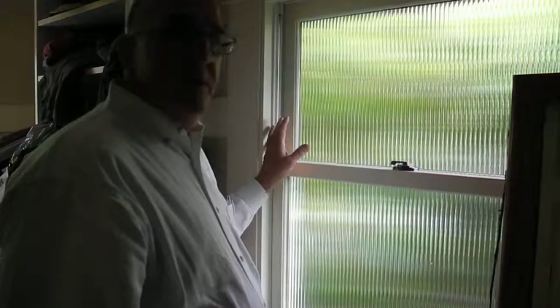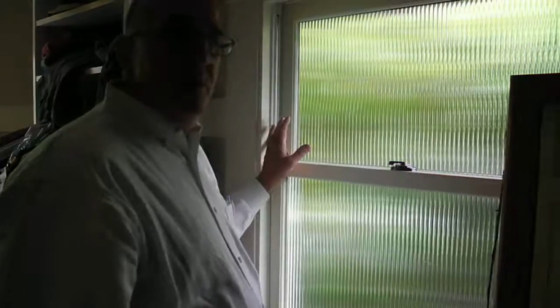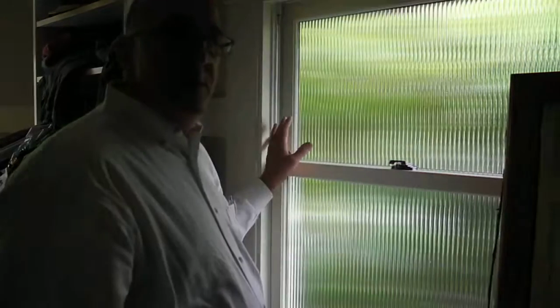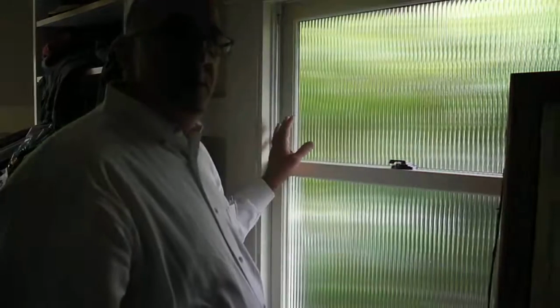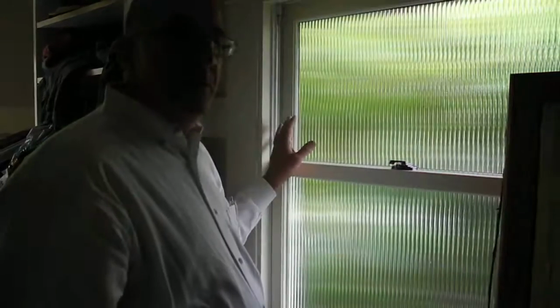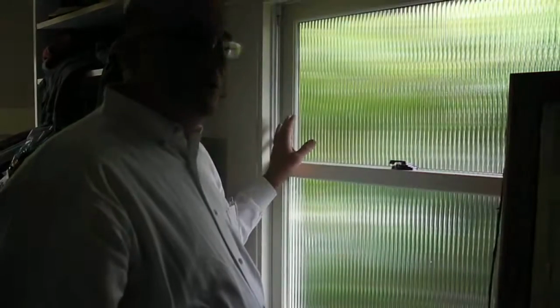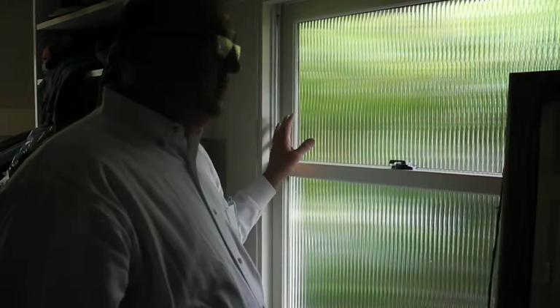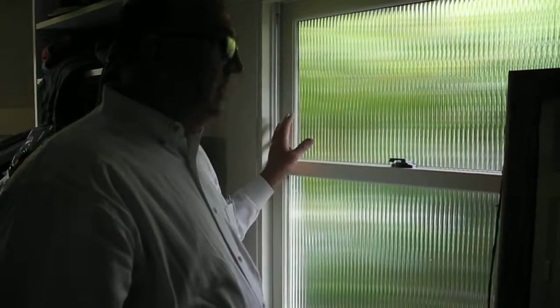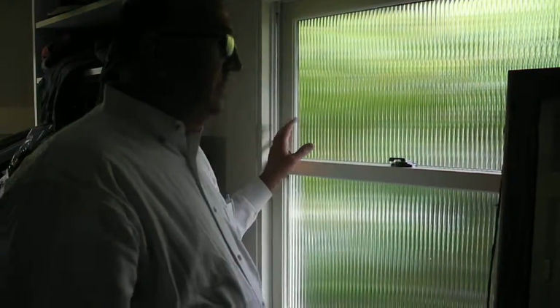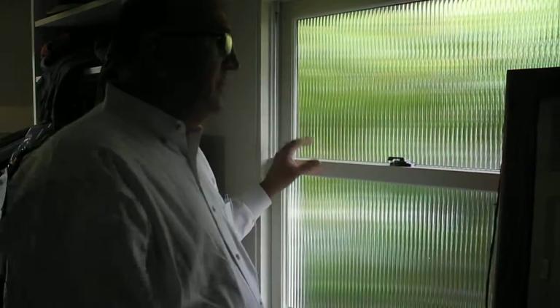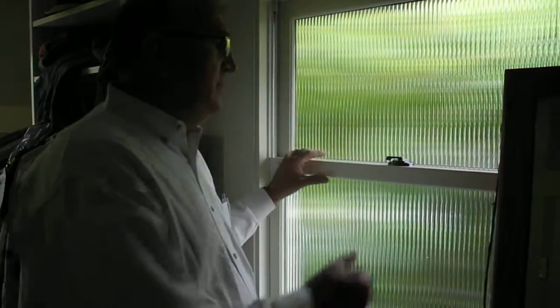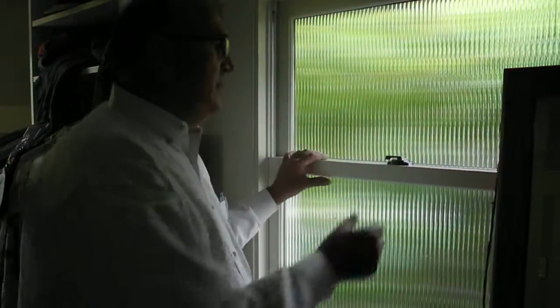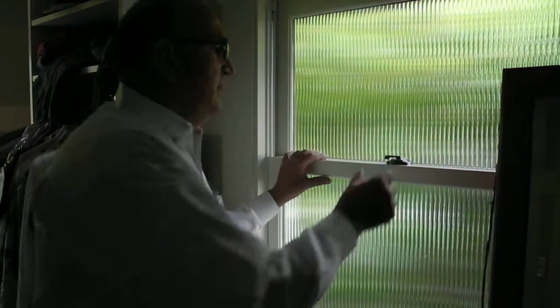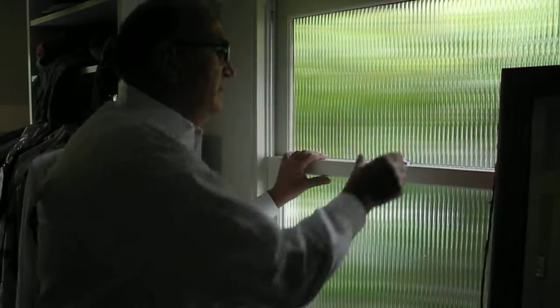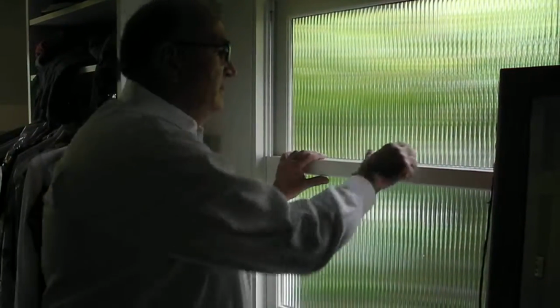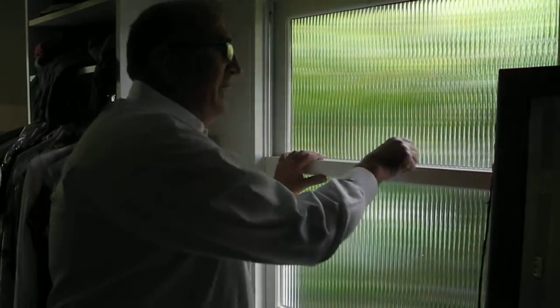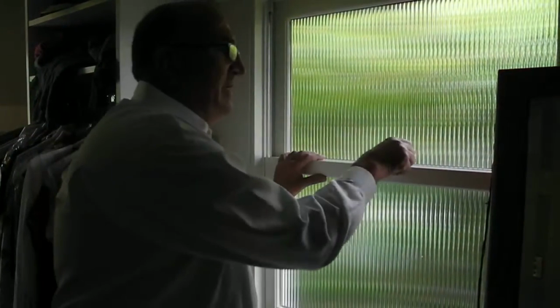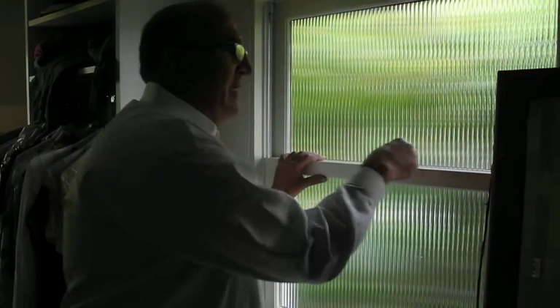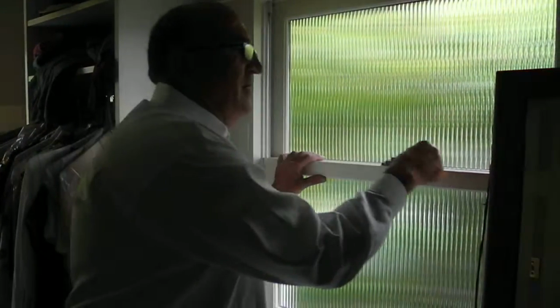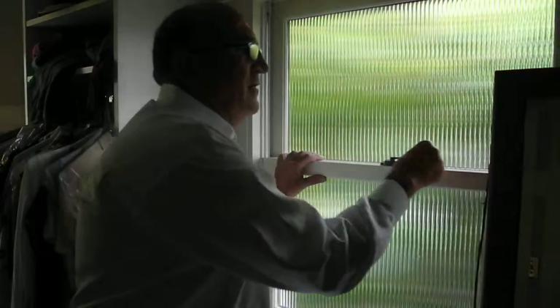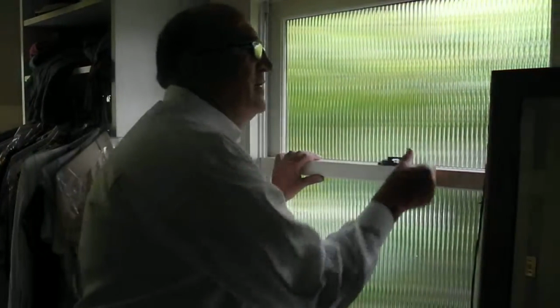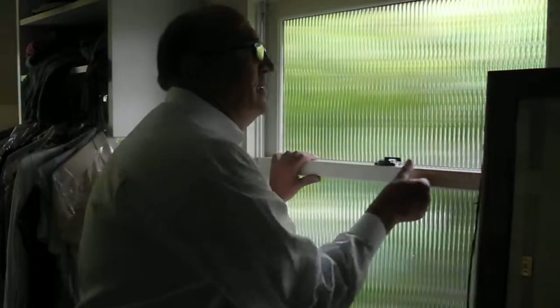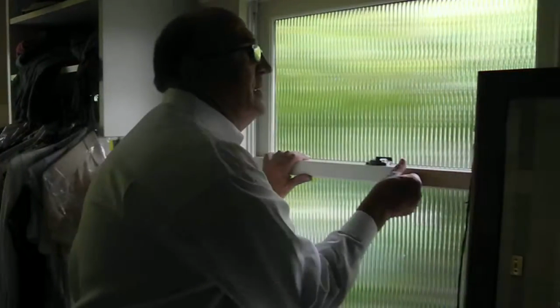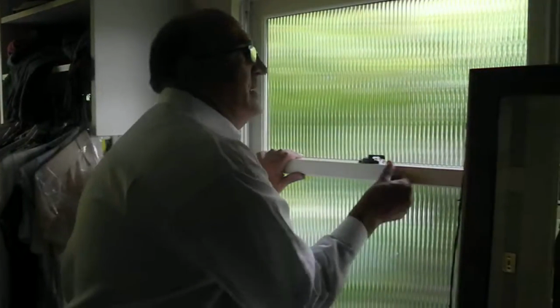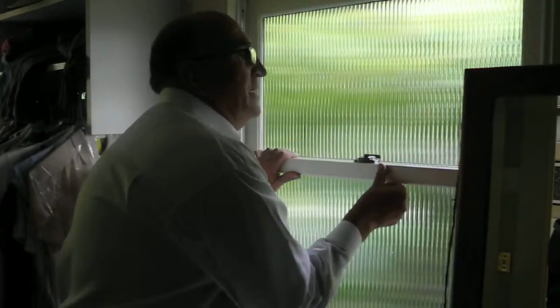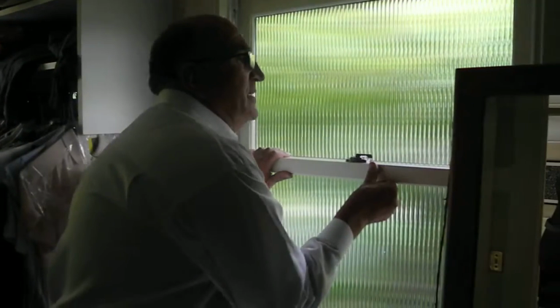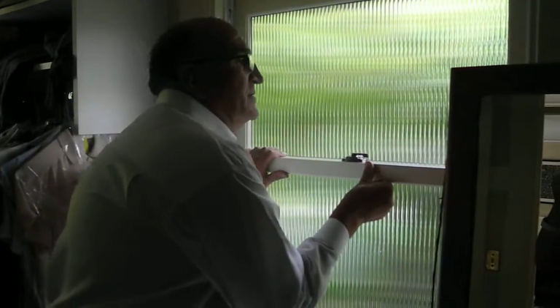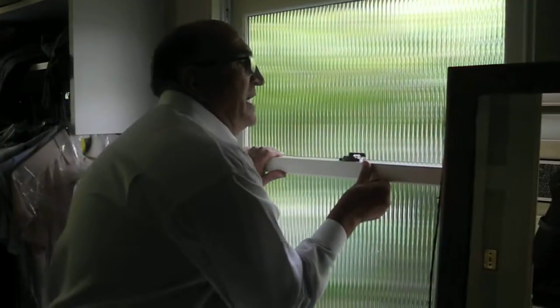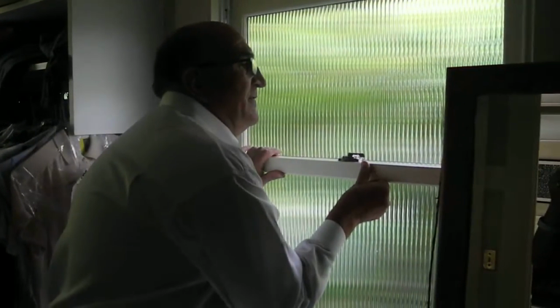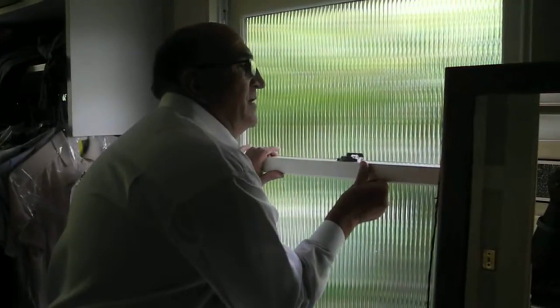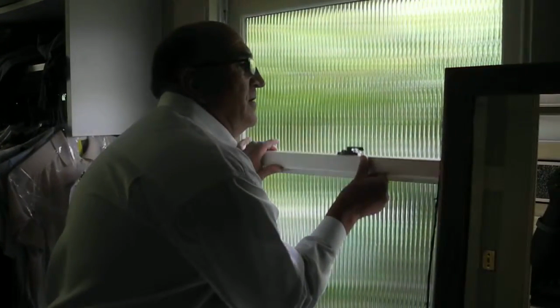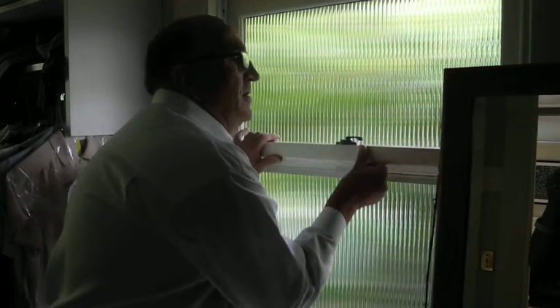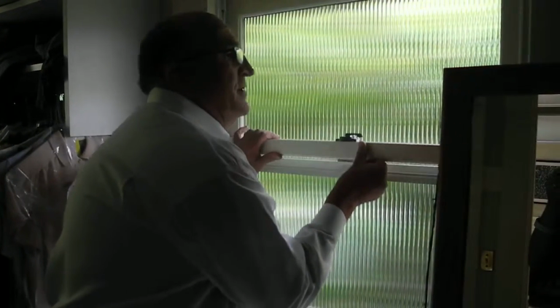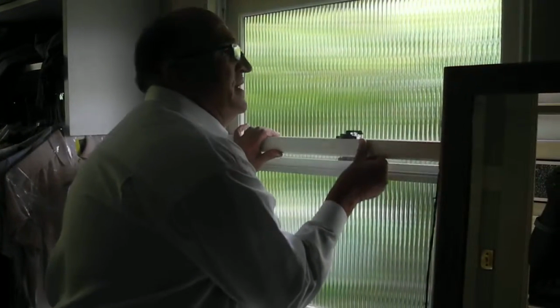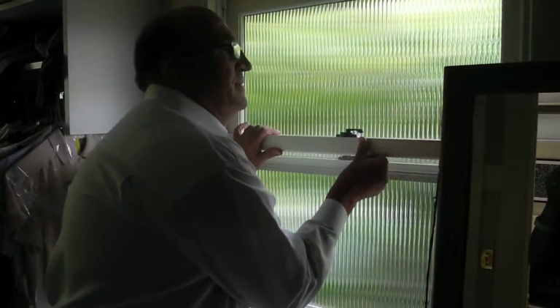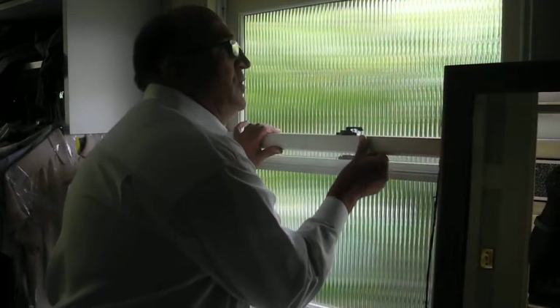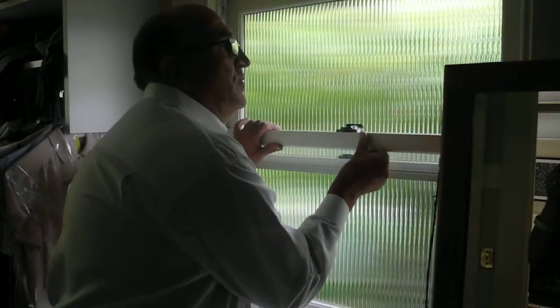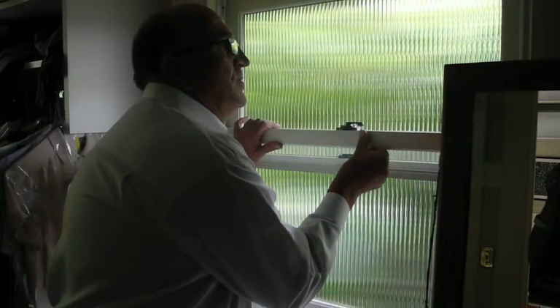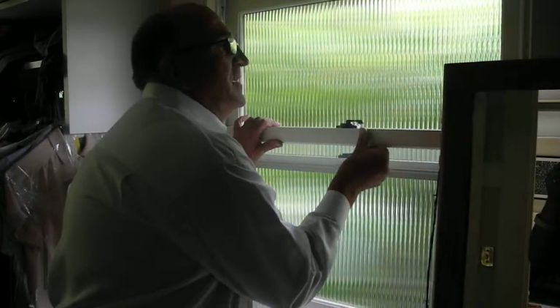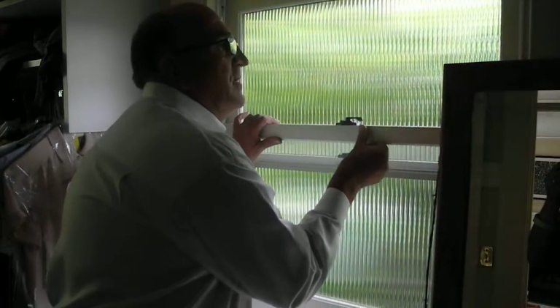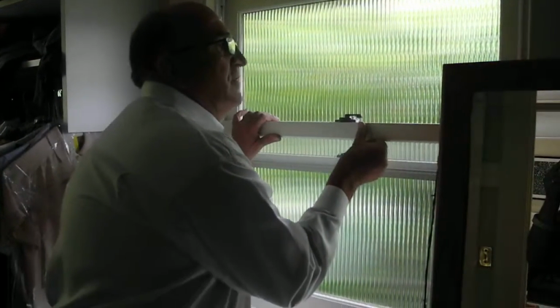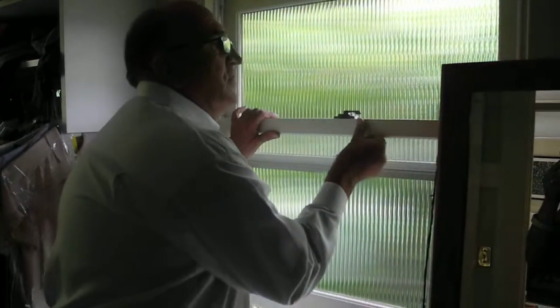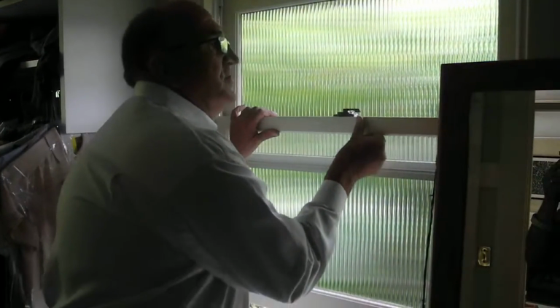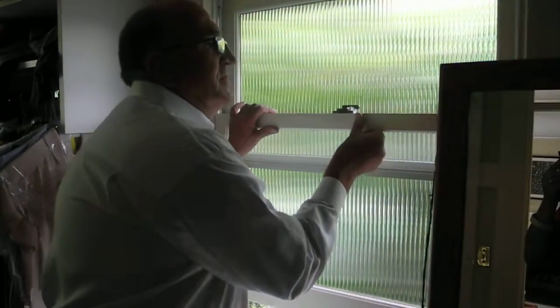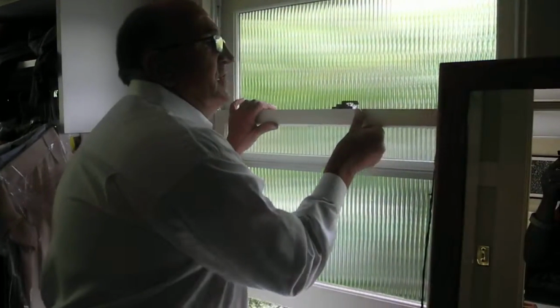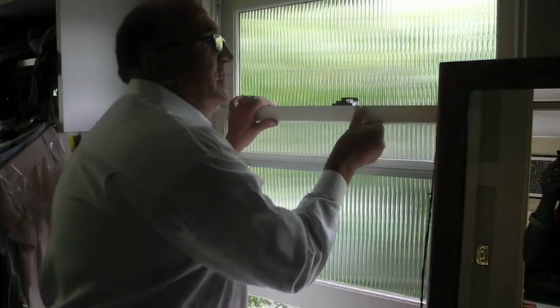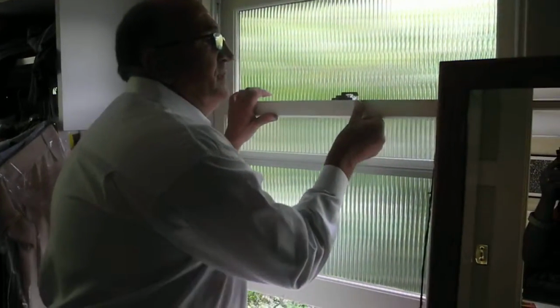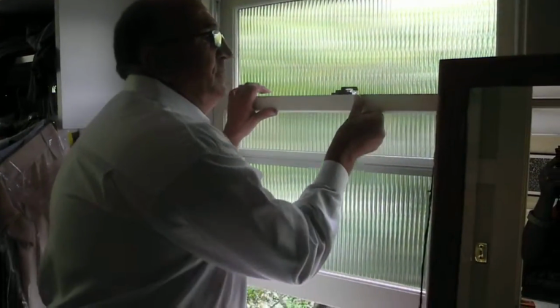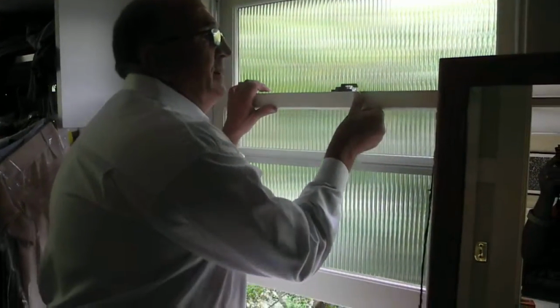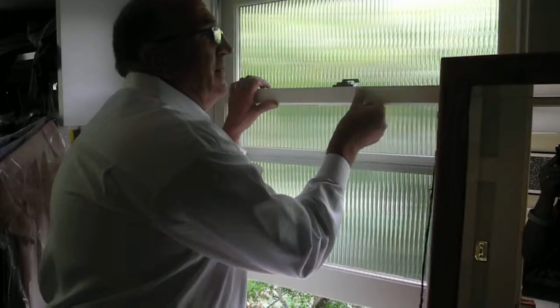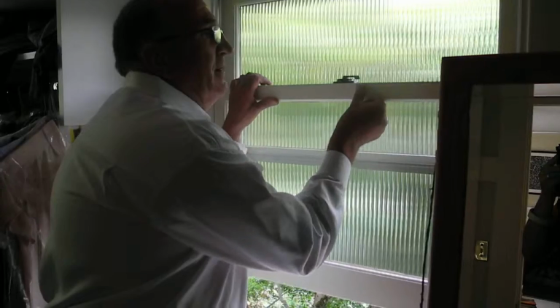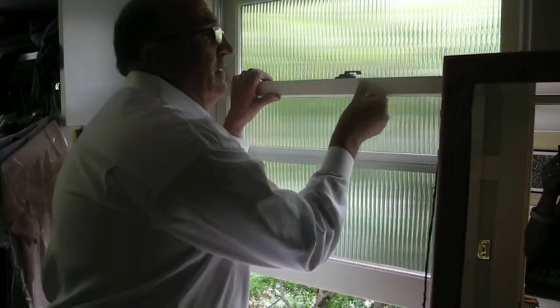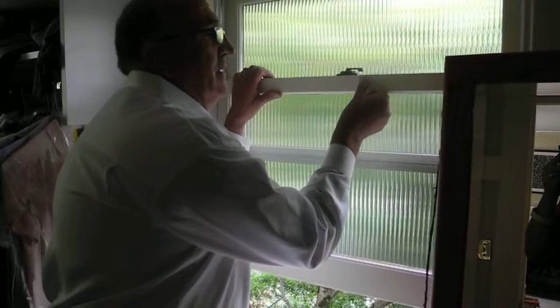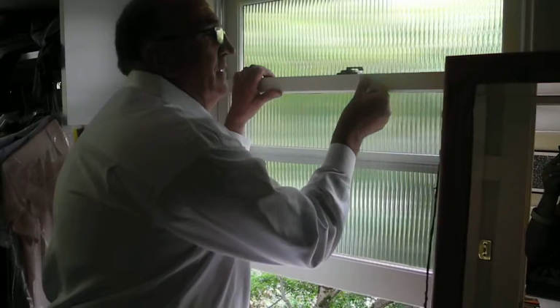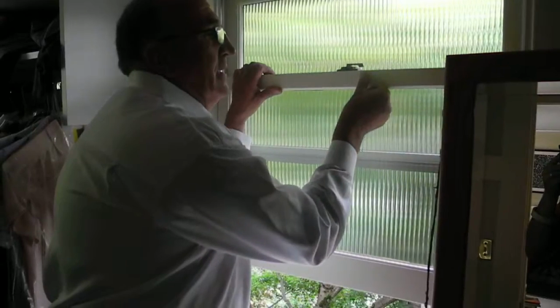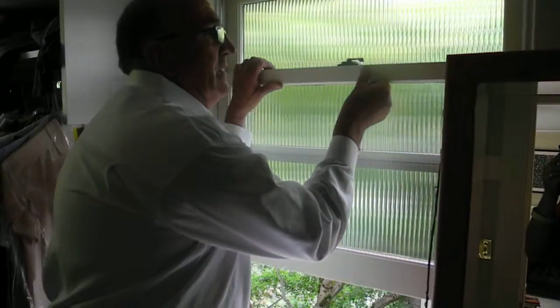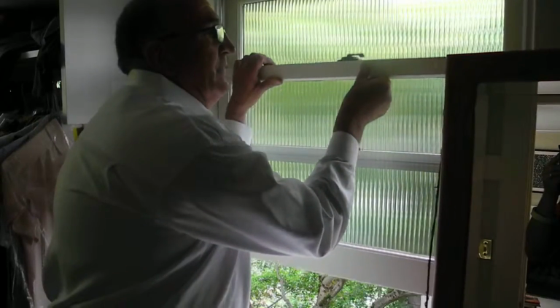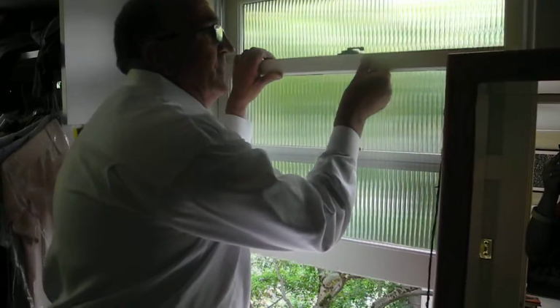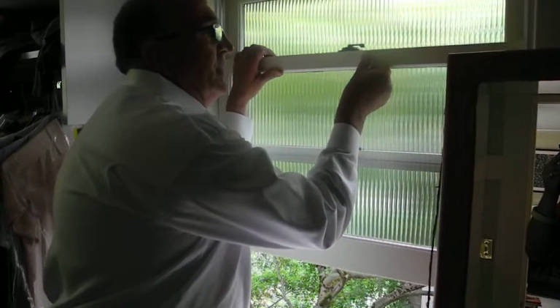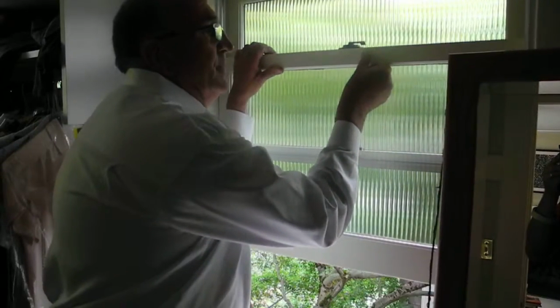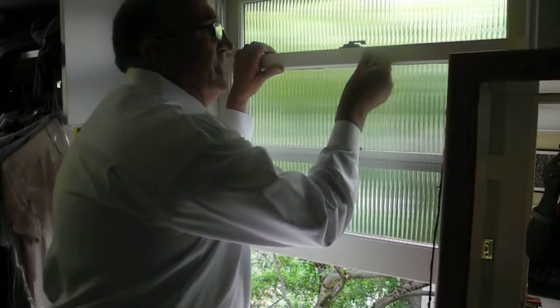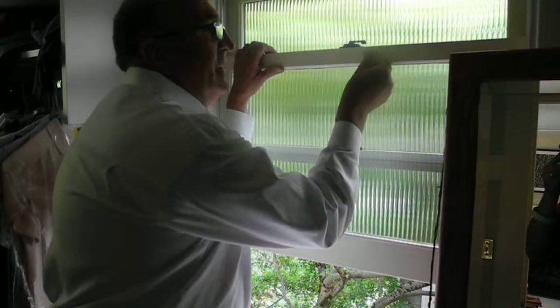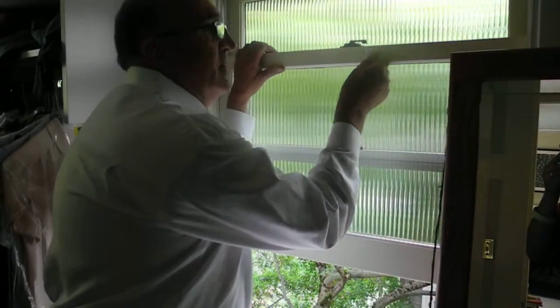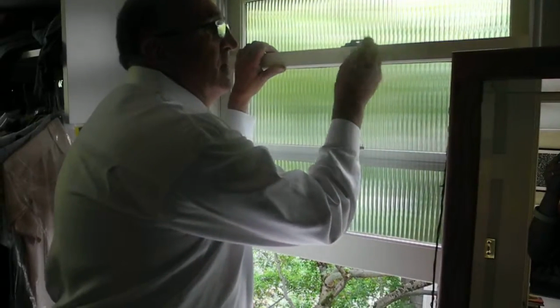This window is having a hard time opening and closing — you can barely lift it up and down.